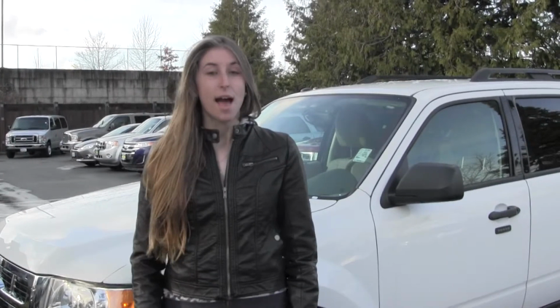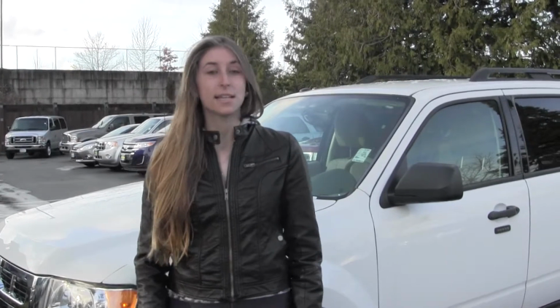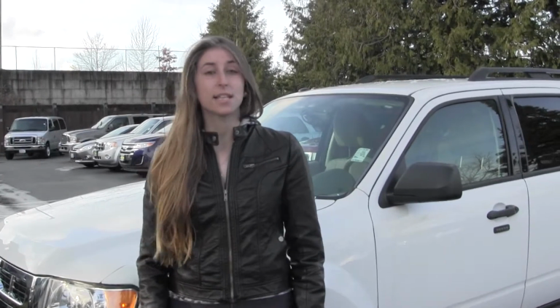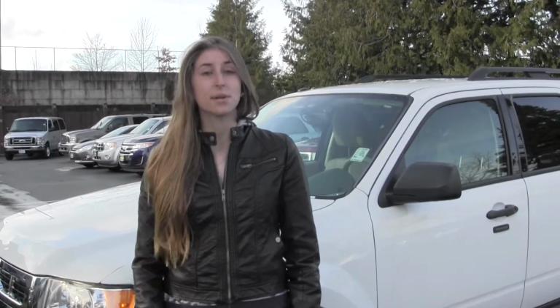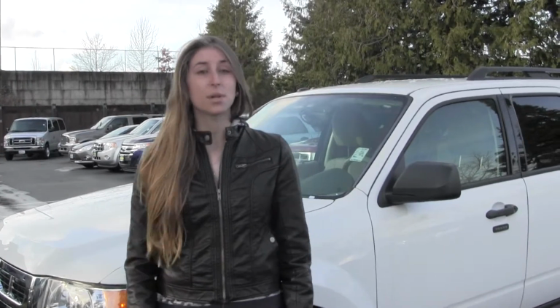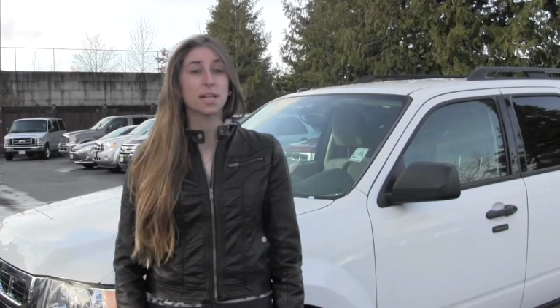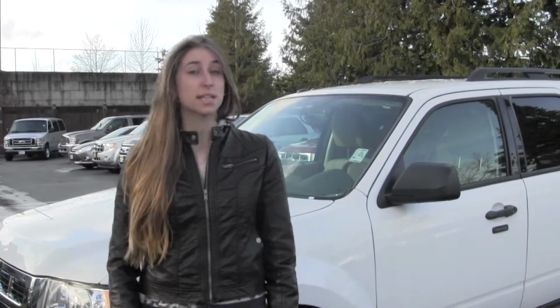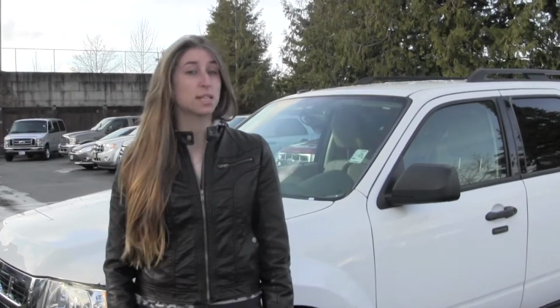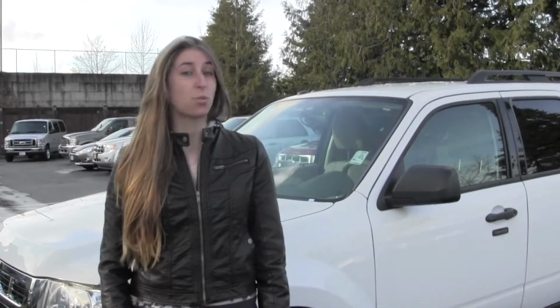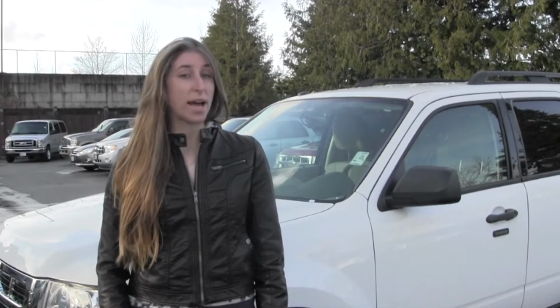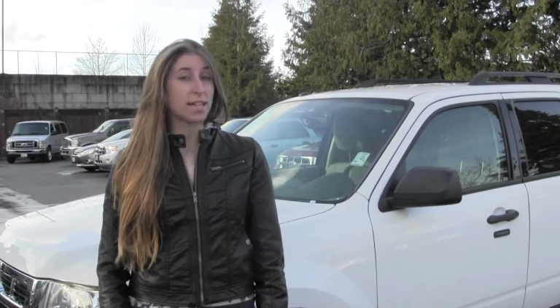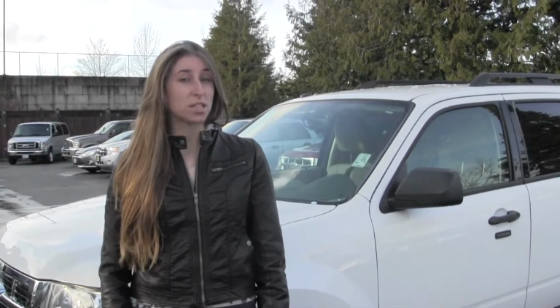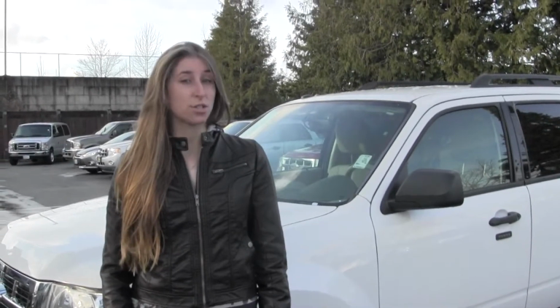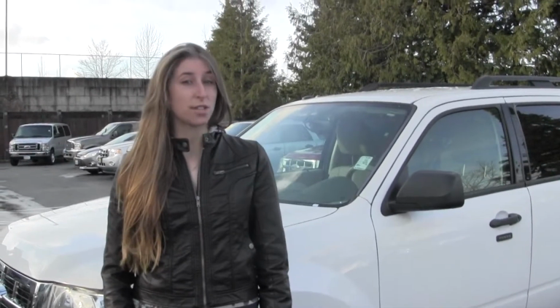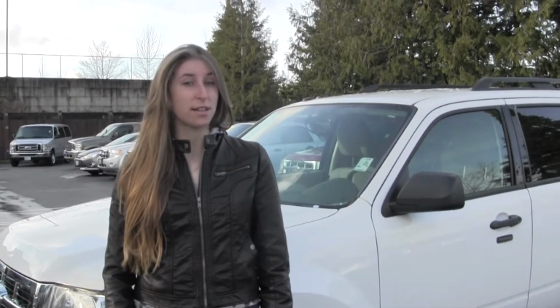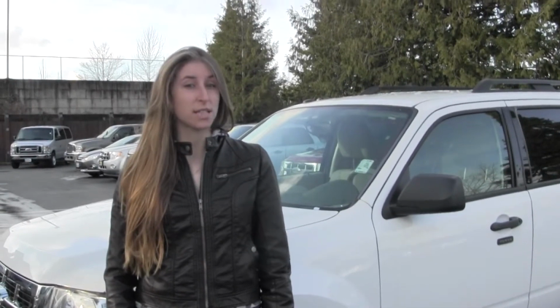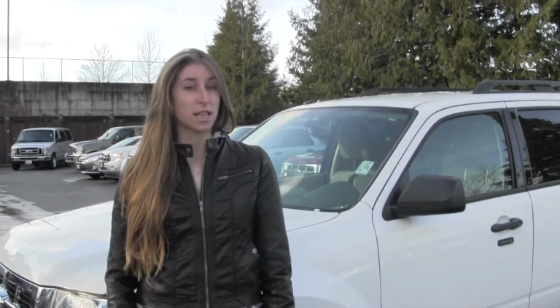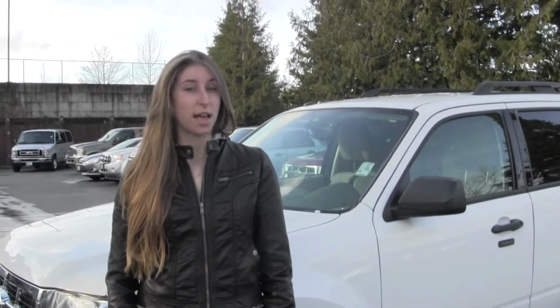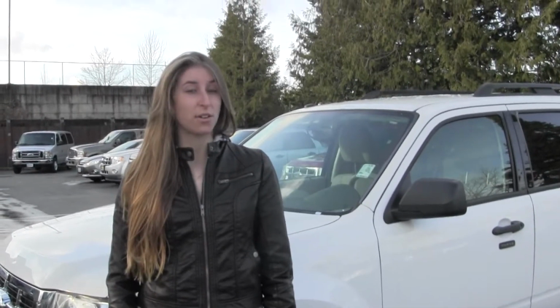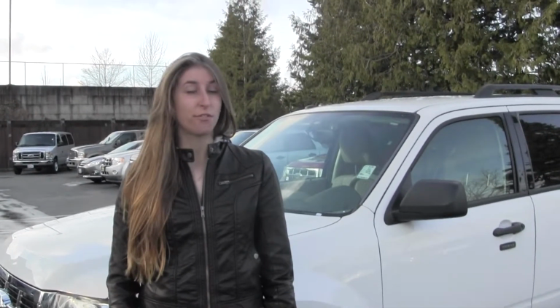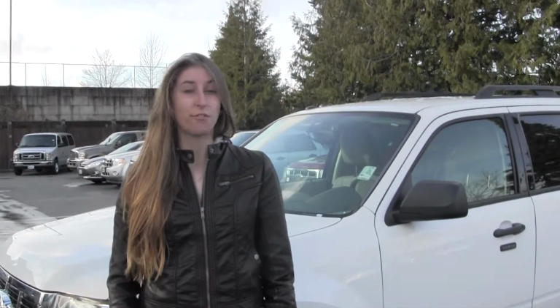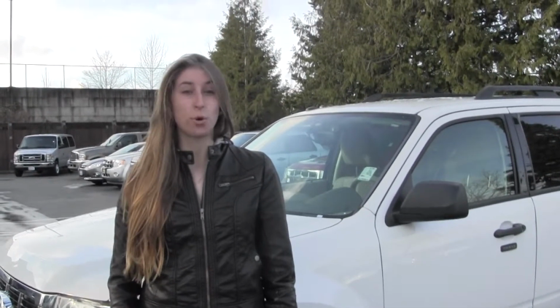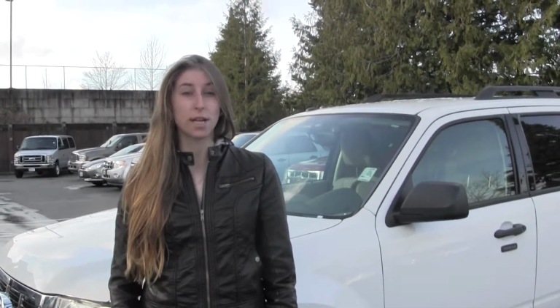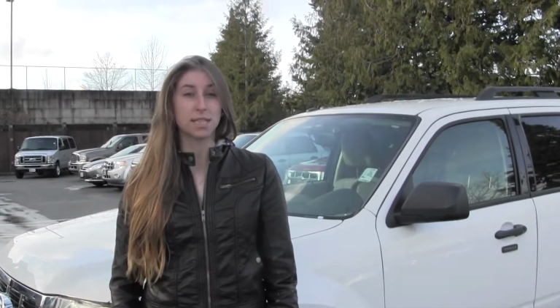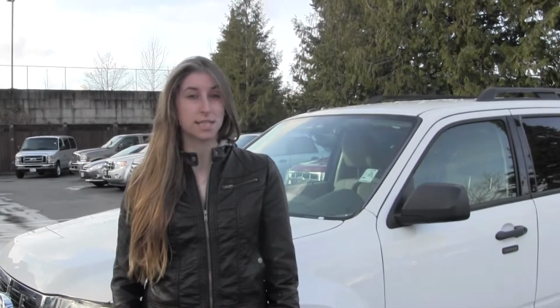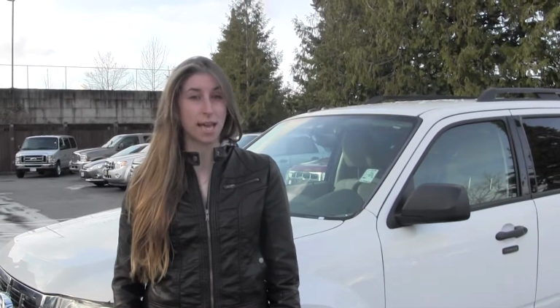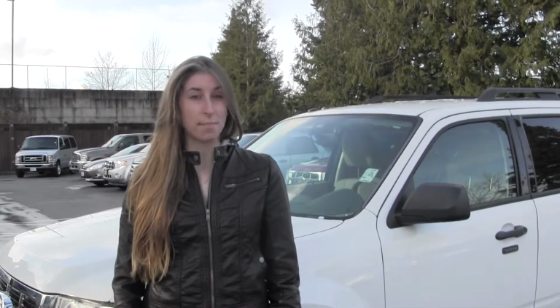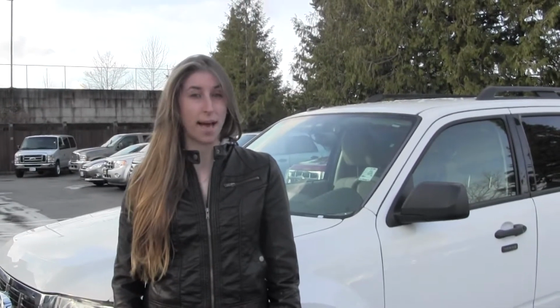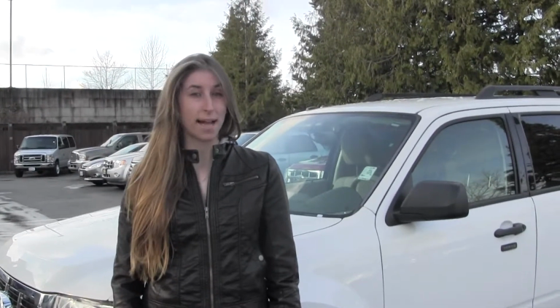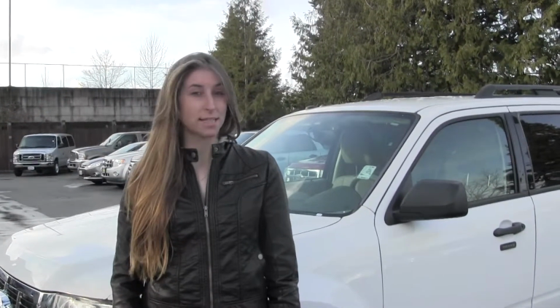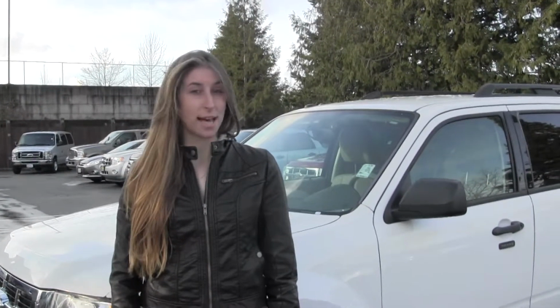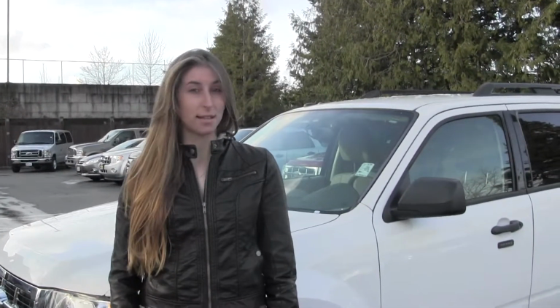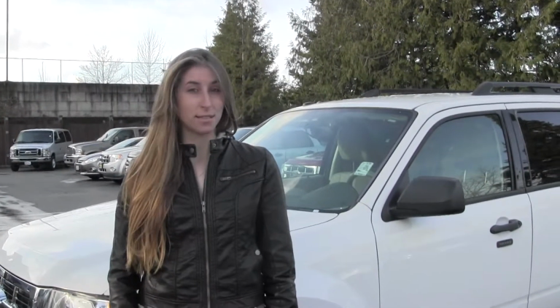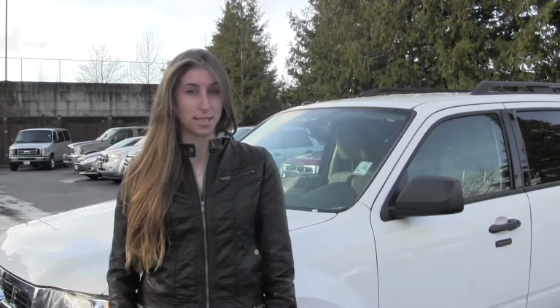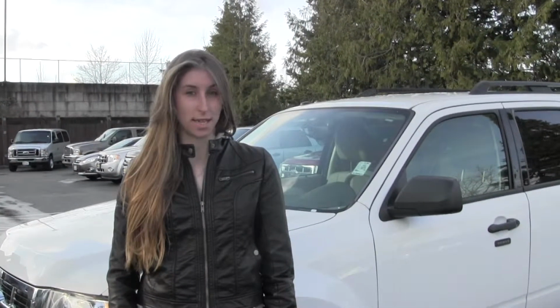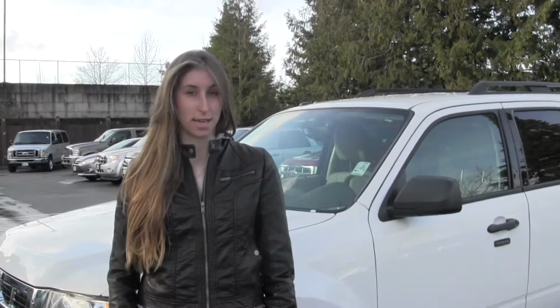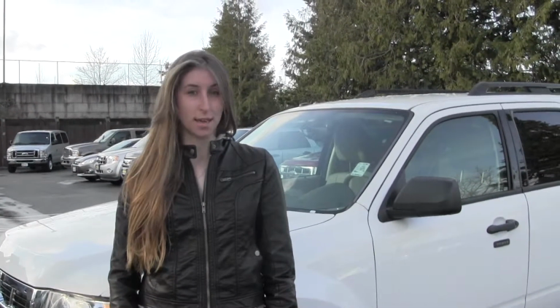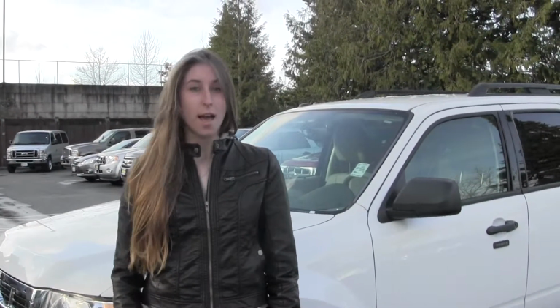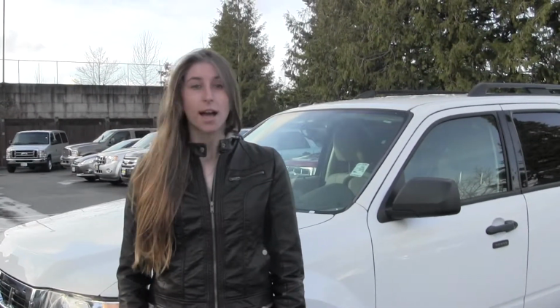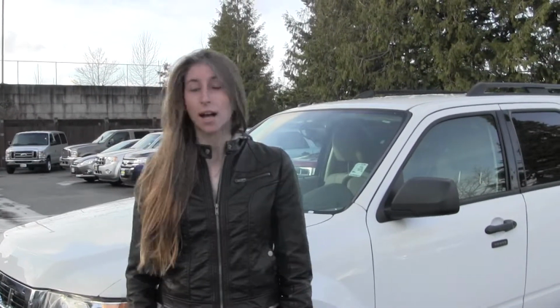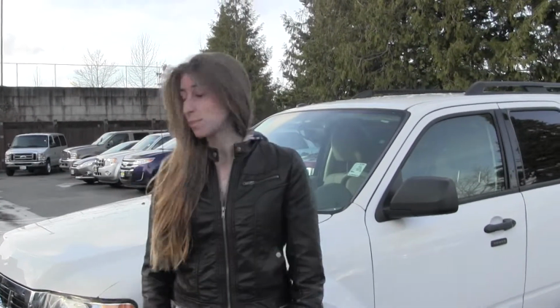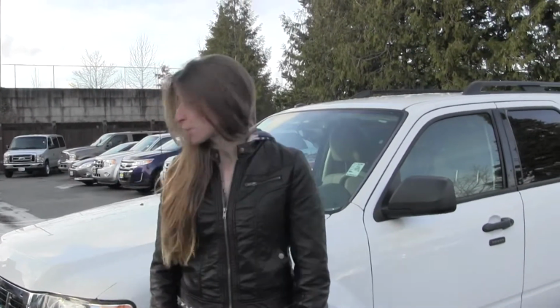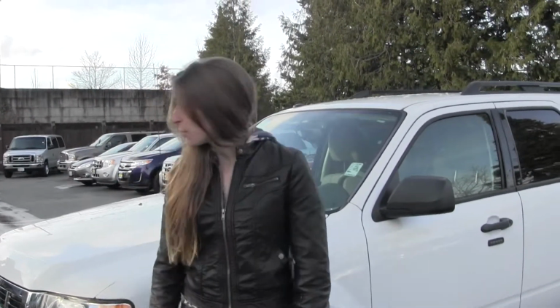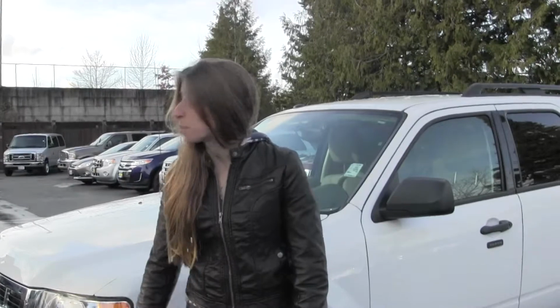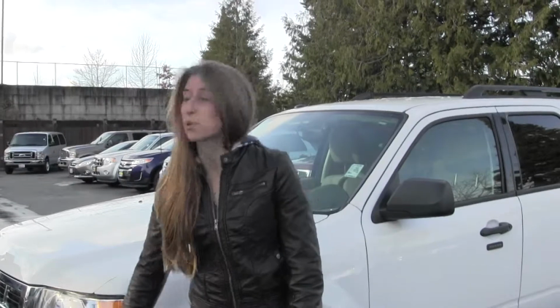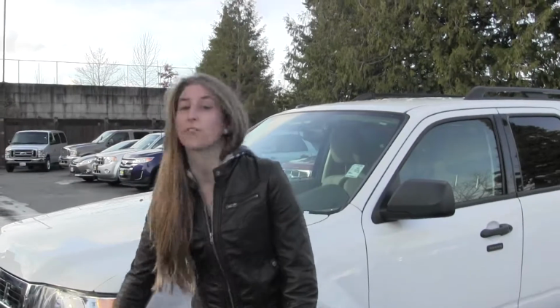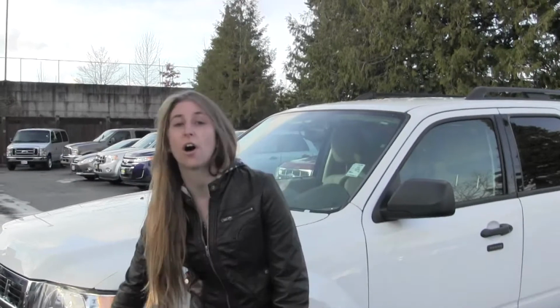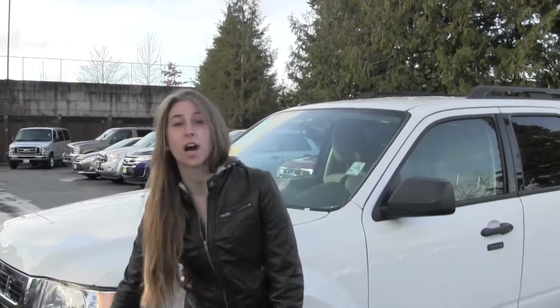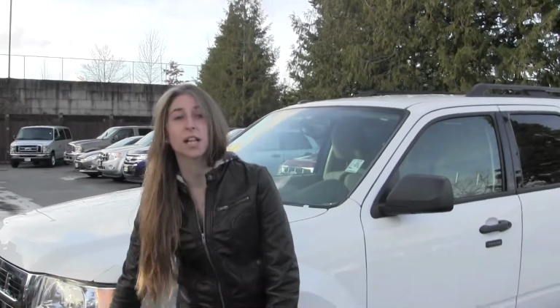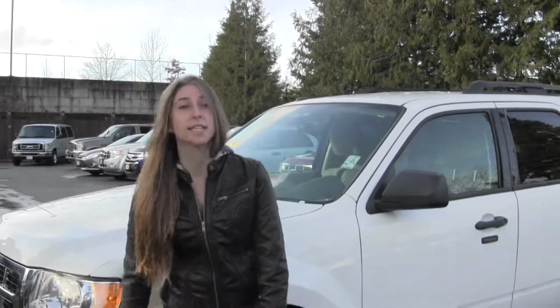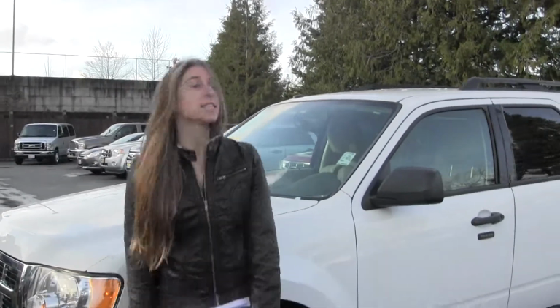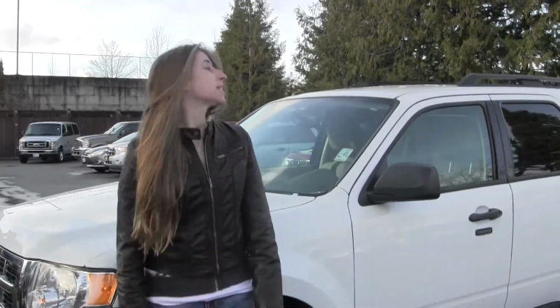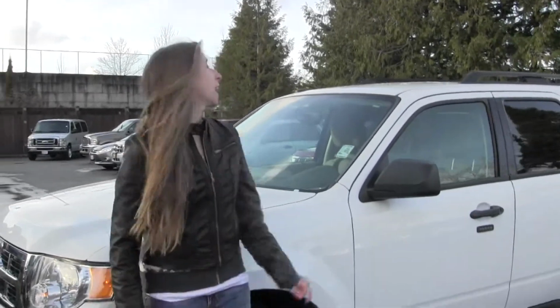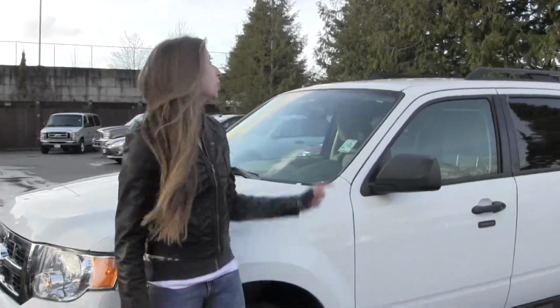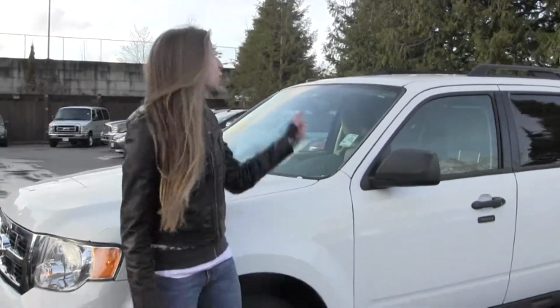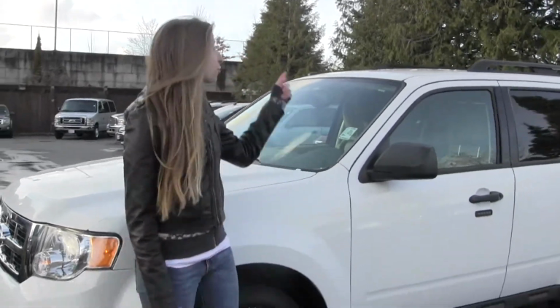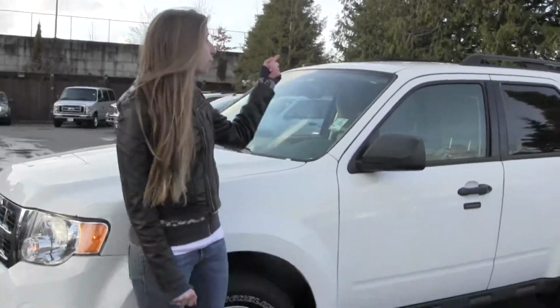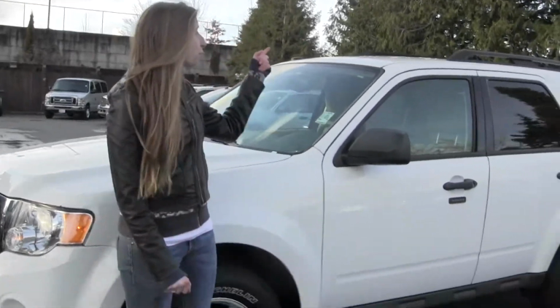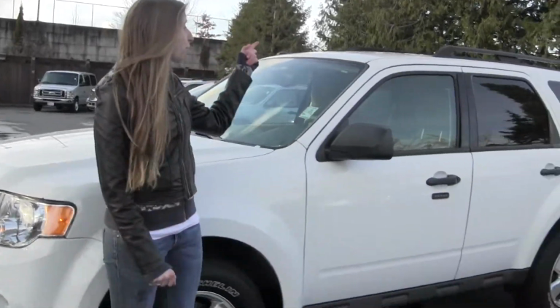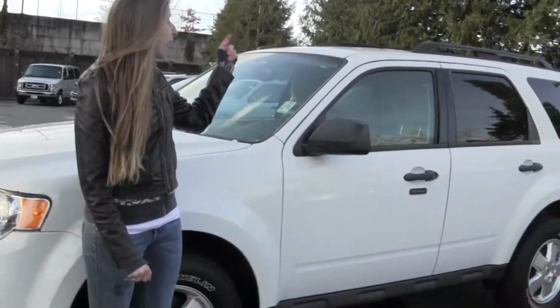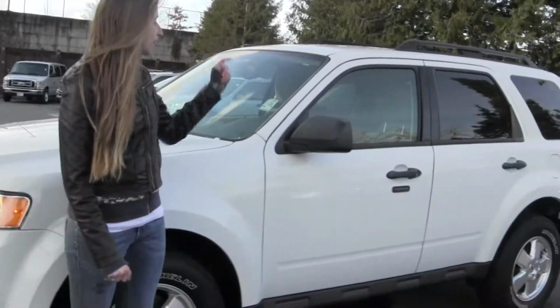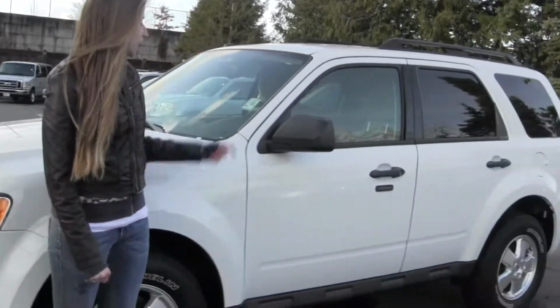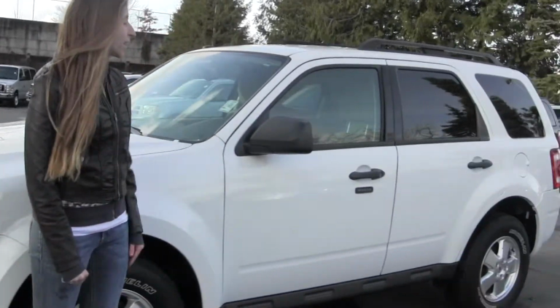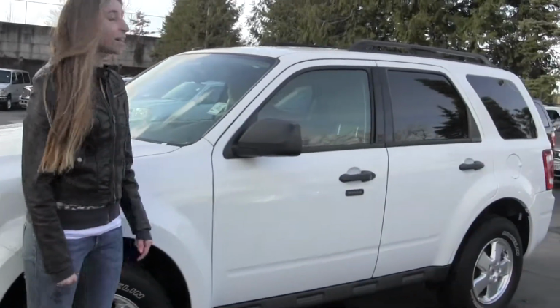Today we're looking at this white 2011 Ford Escape XLT. It comes equipped with your fog lights and your roof rack there.